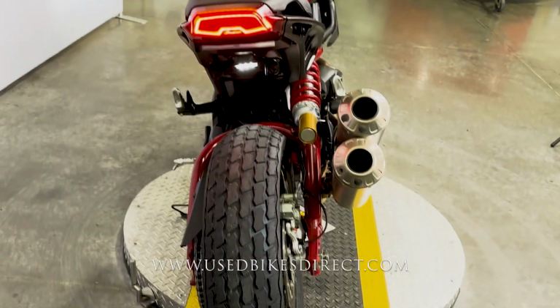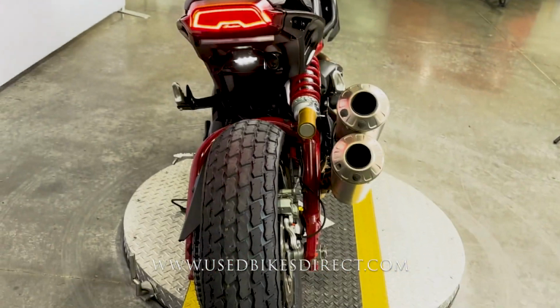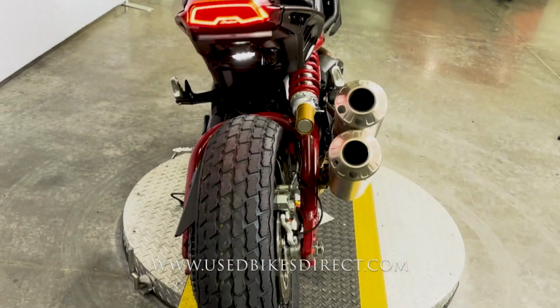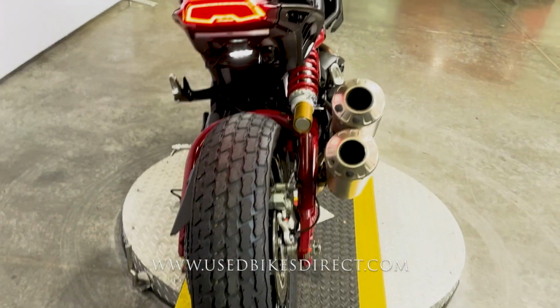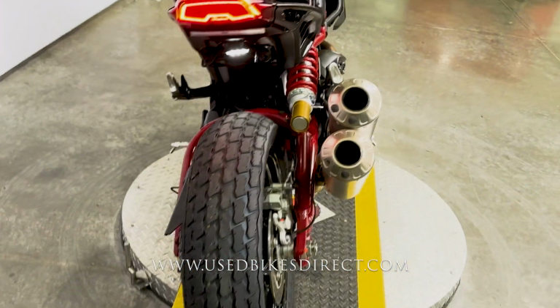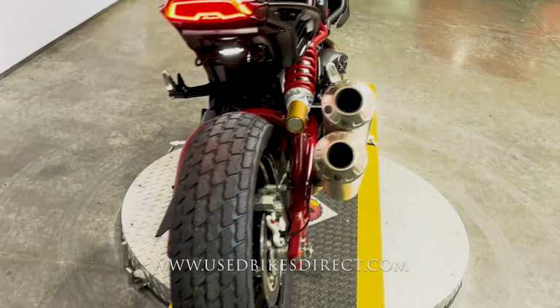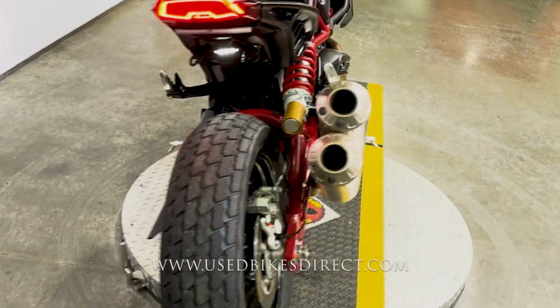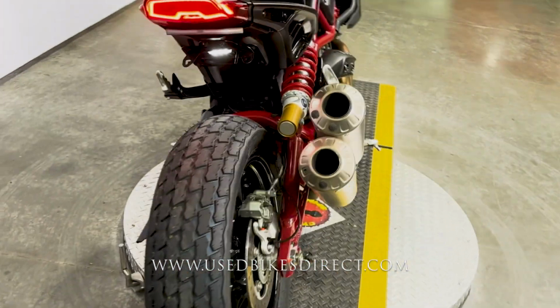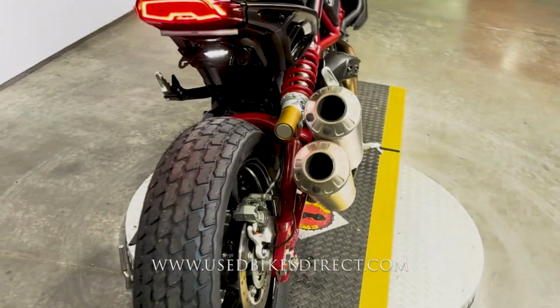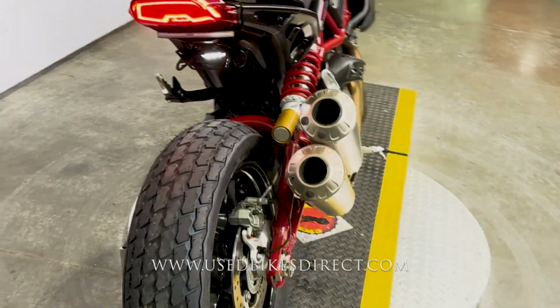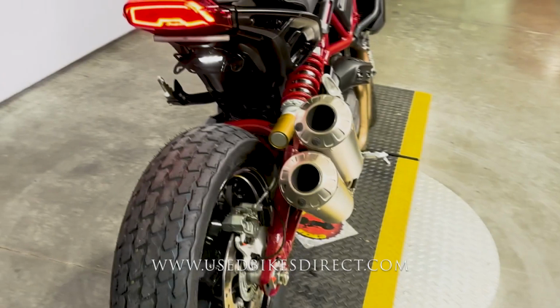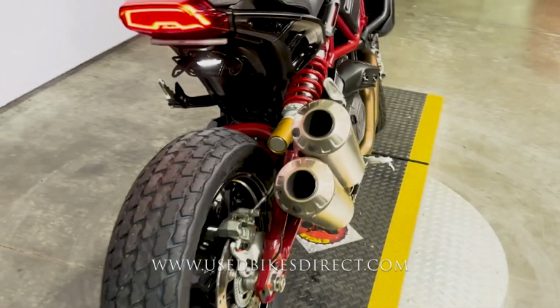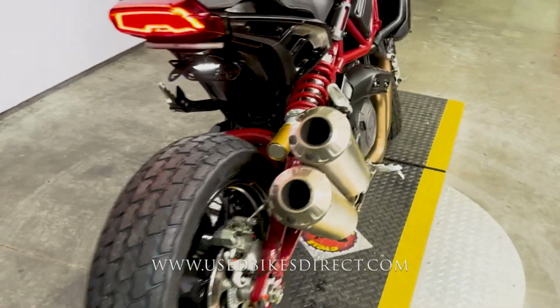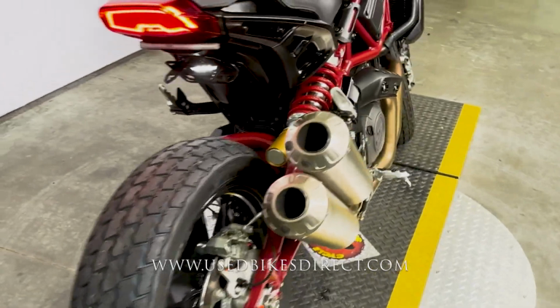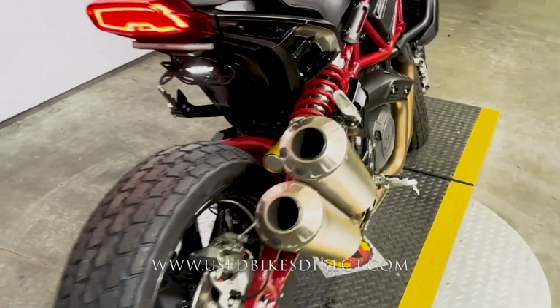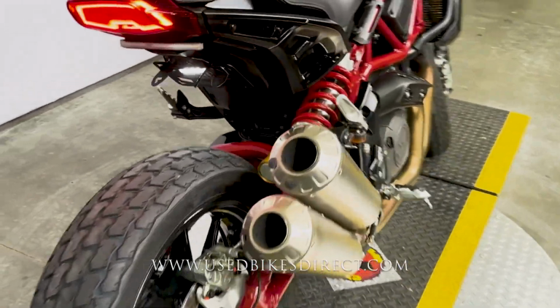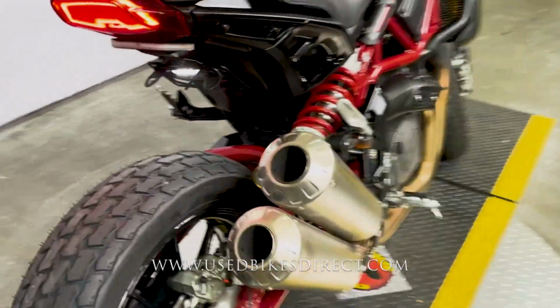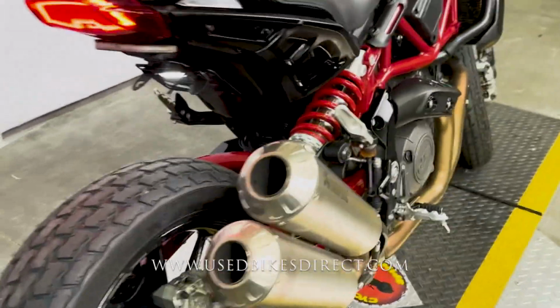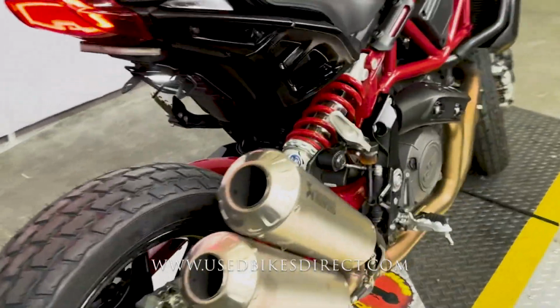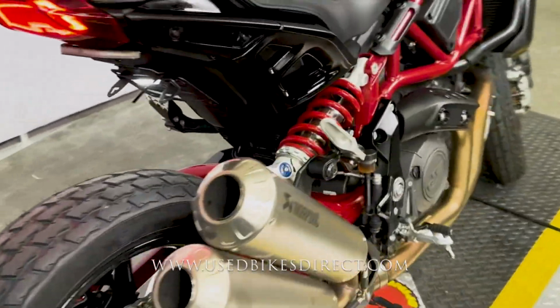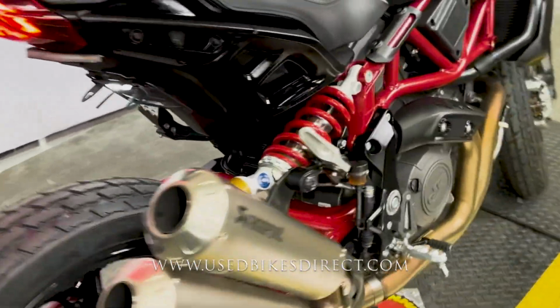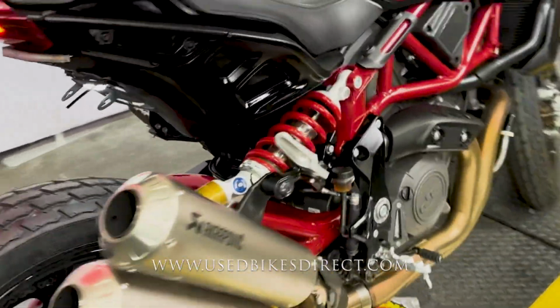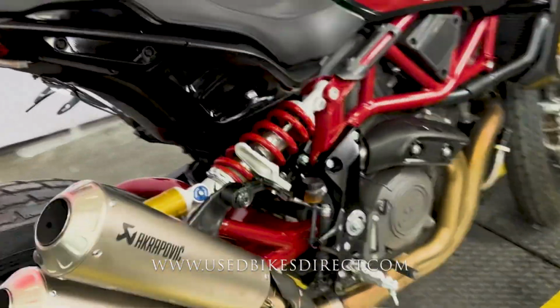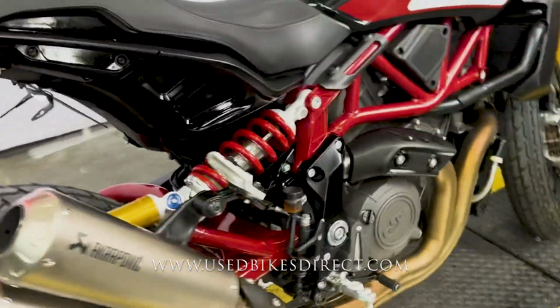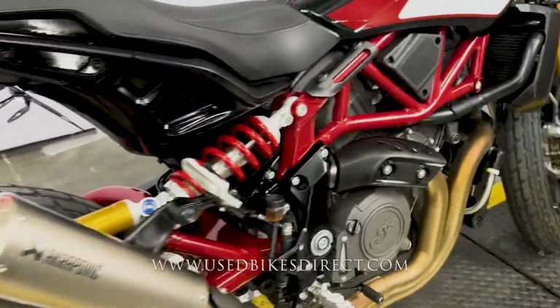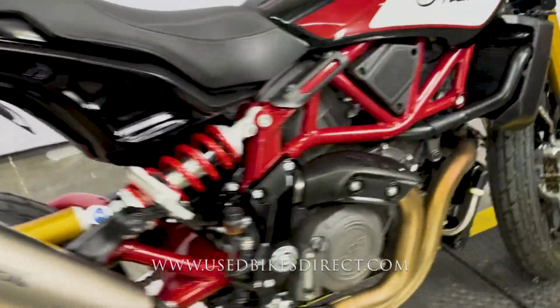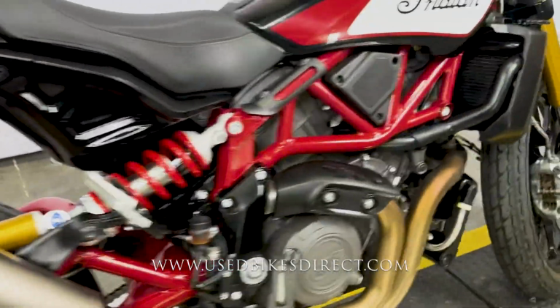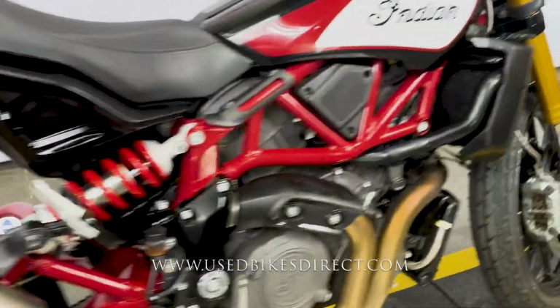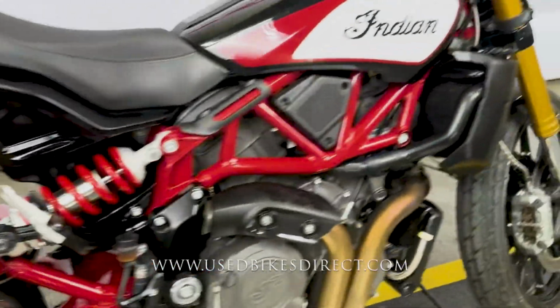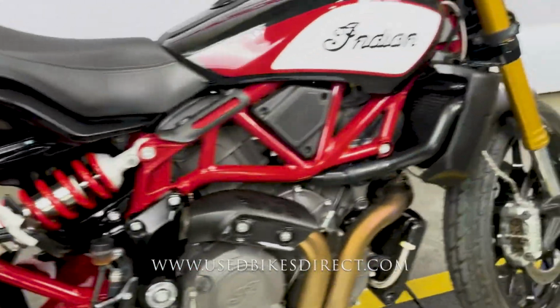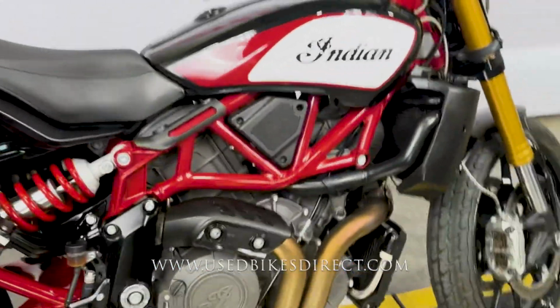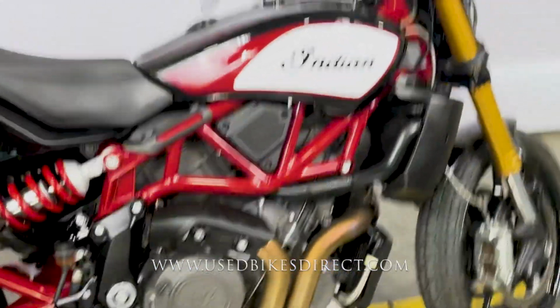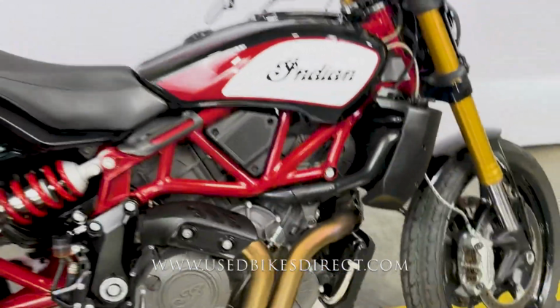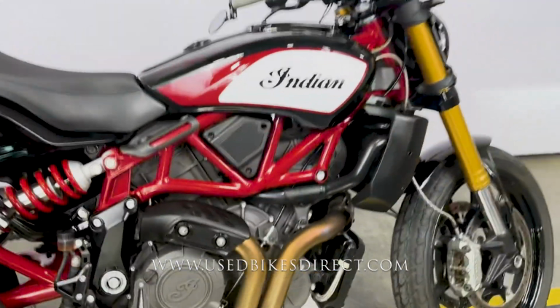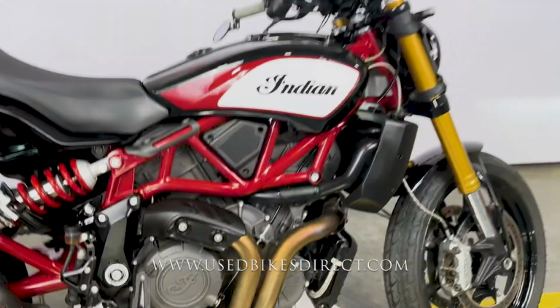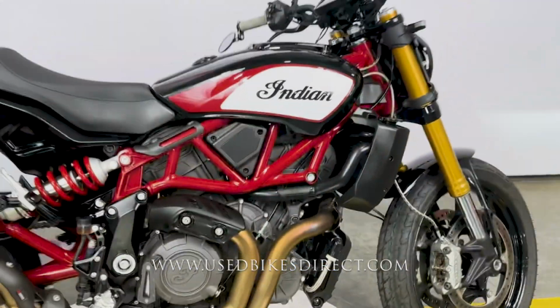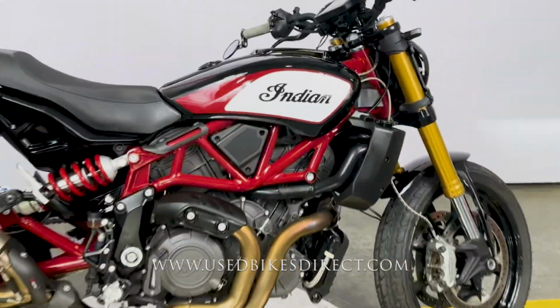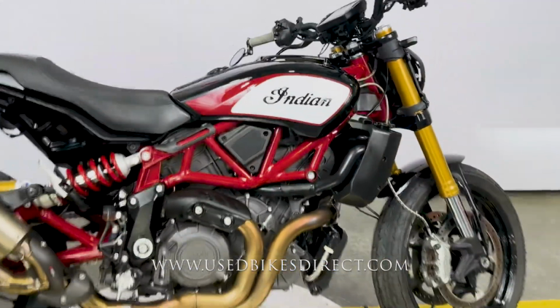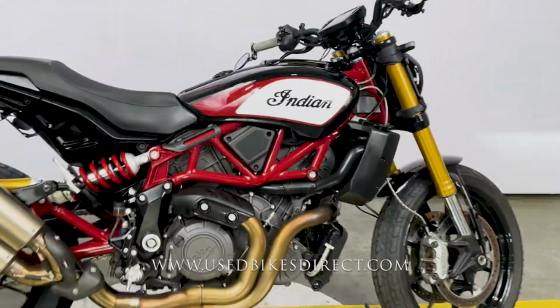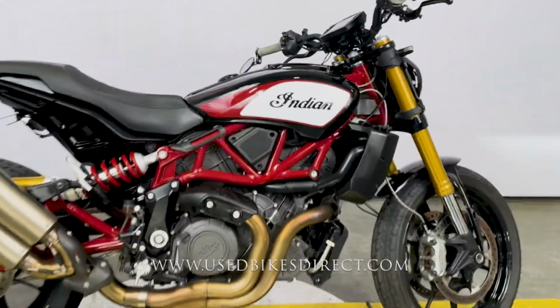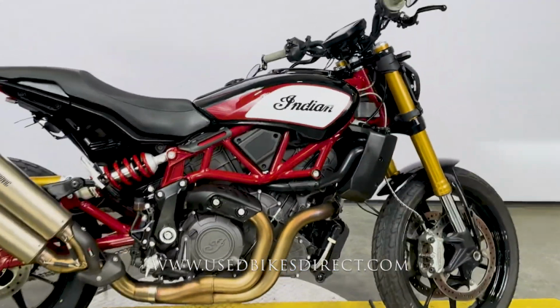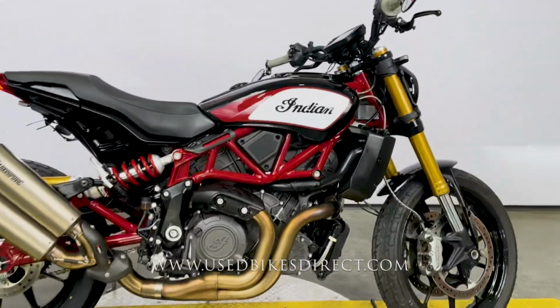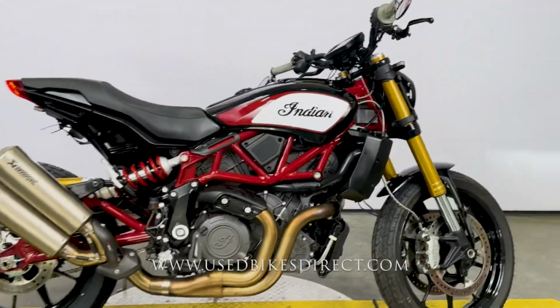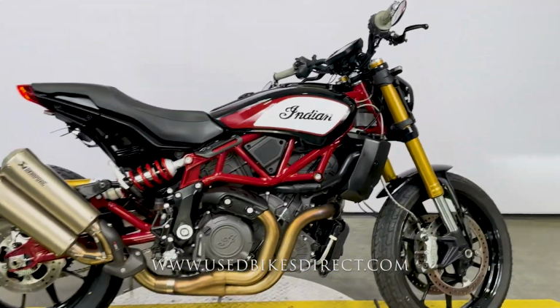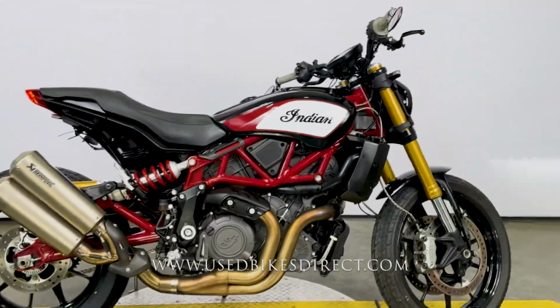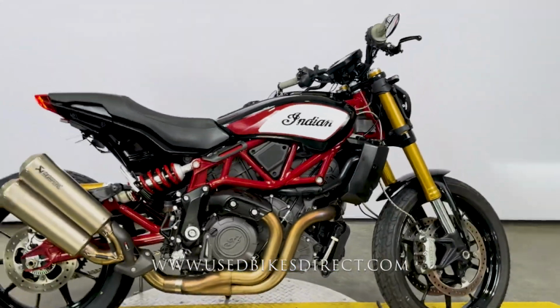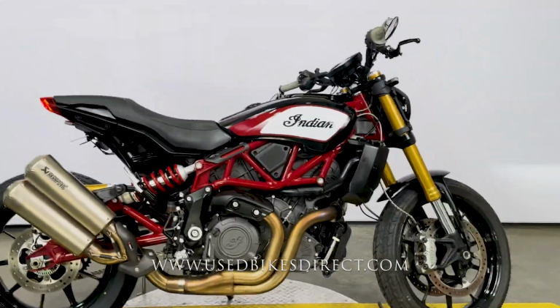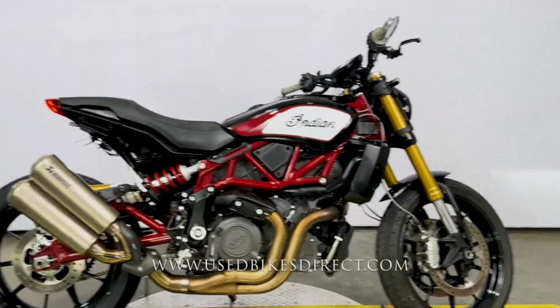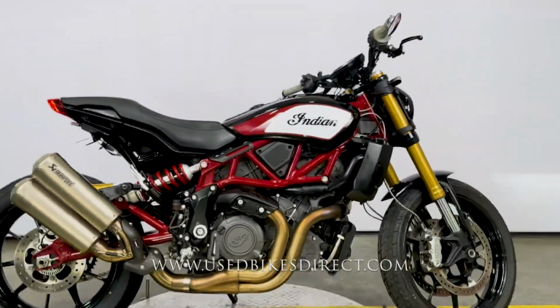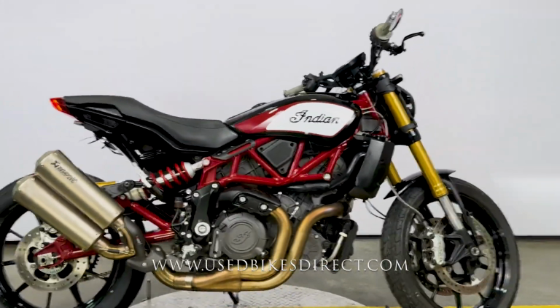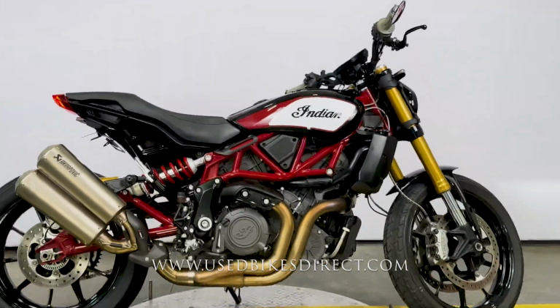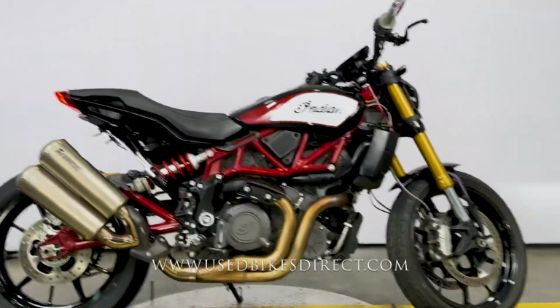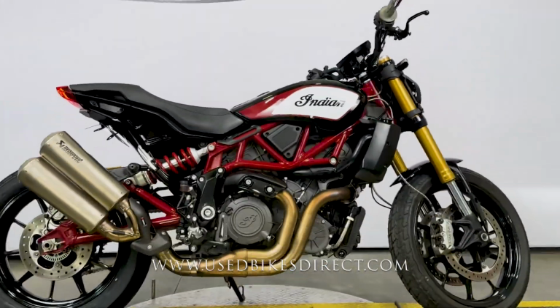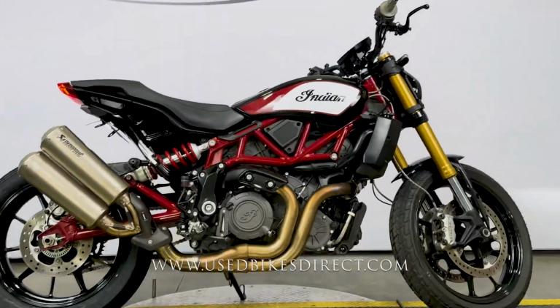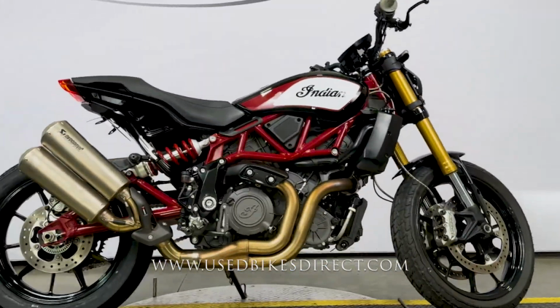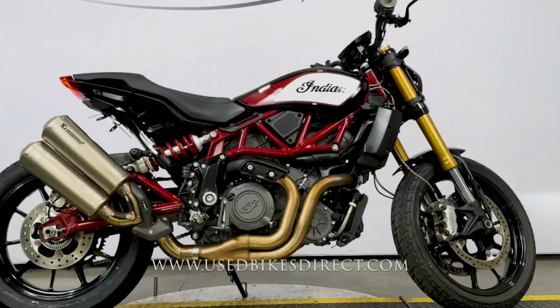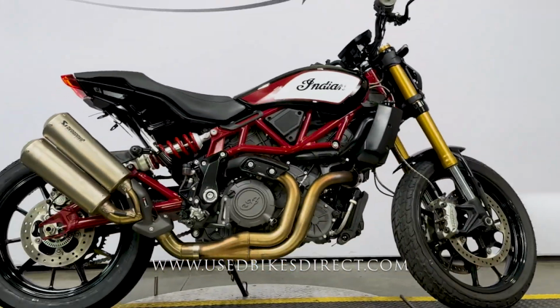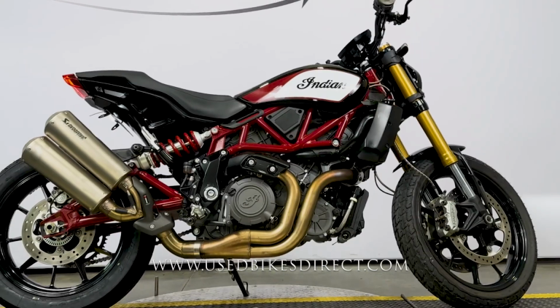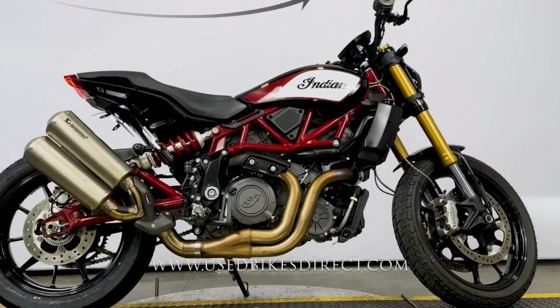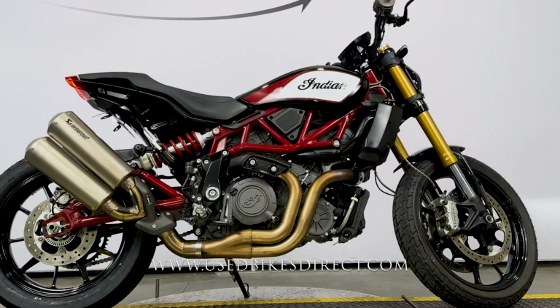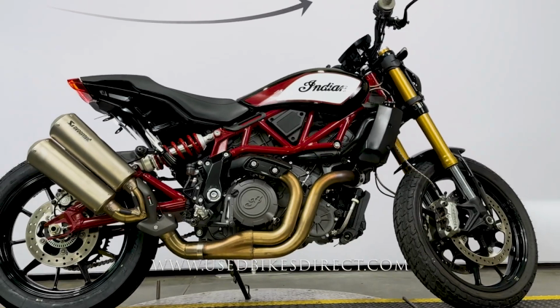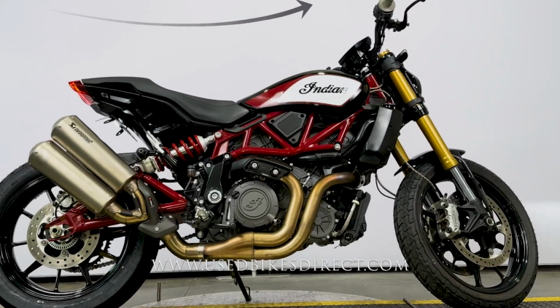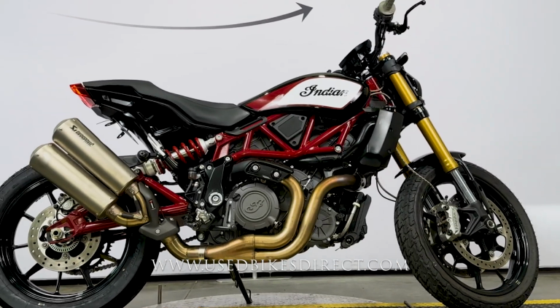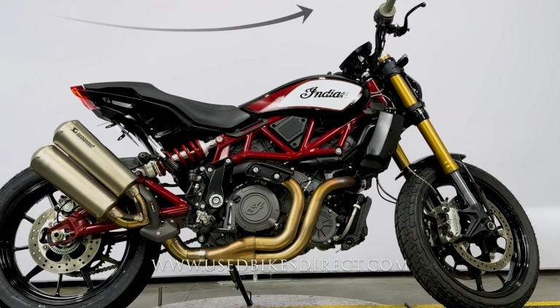As always, find us on the web at usedbikesdirect.com or reach out to us at 866-576-2453.